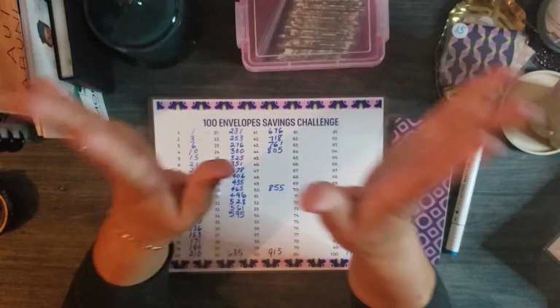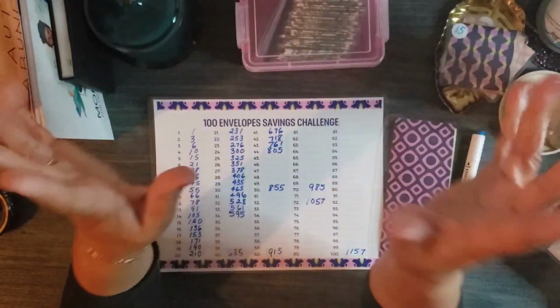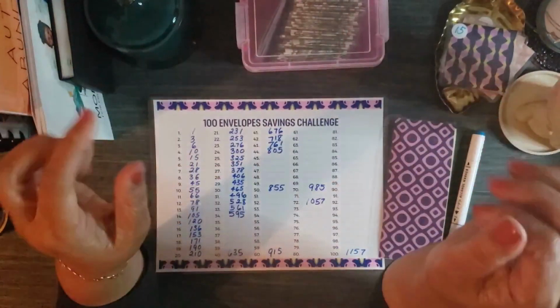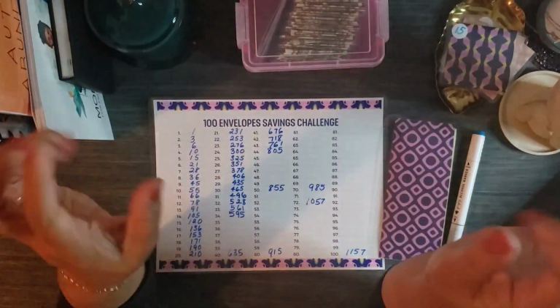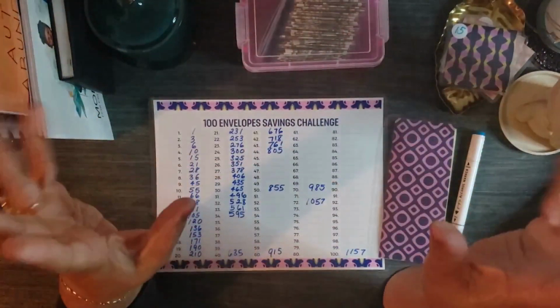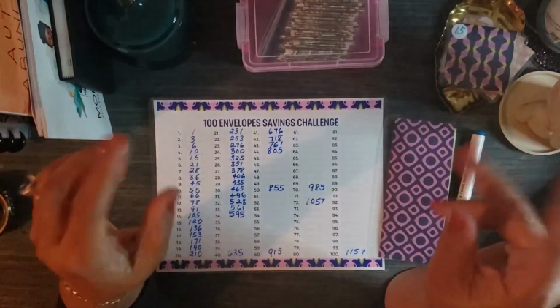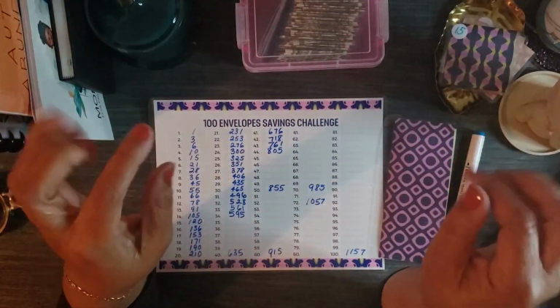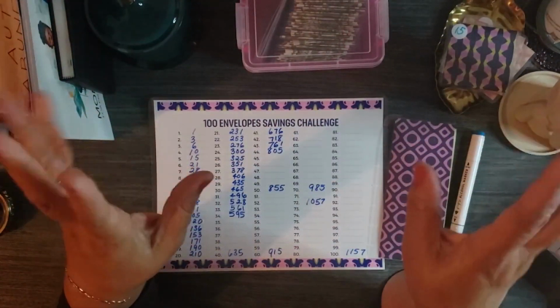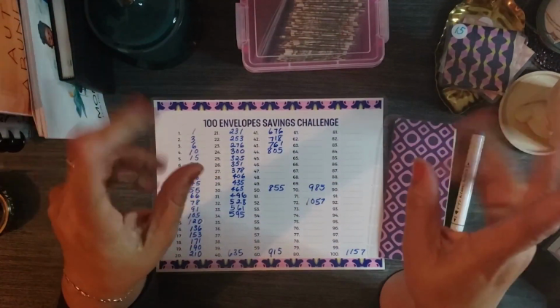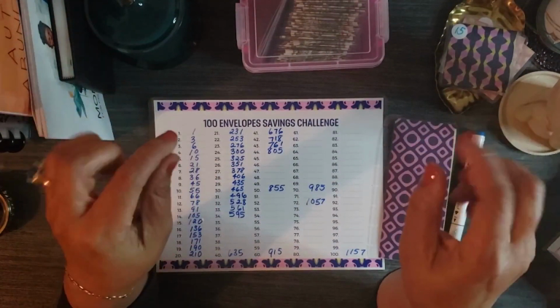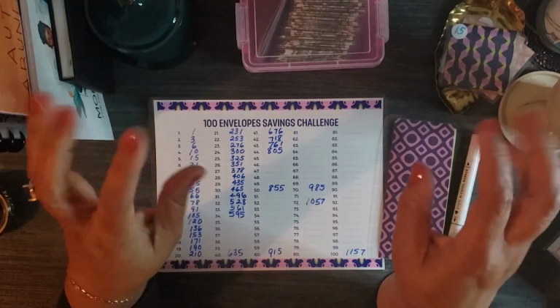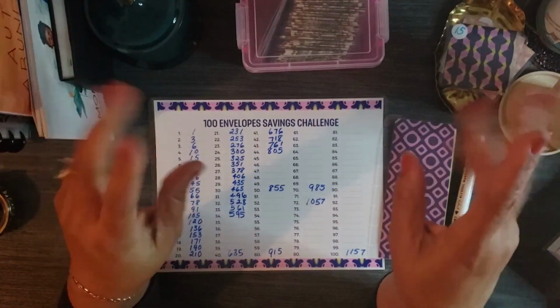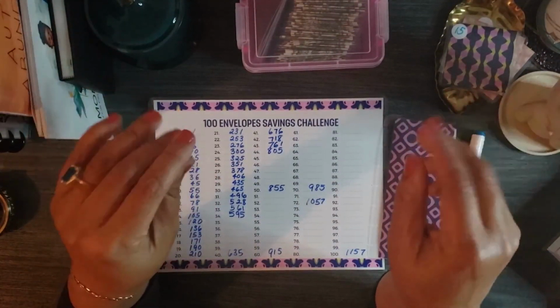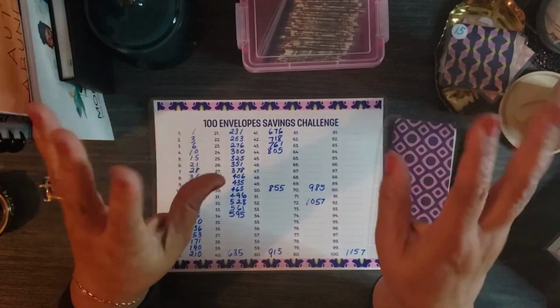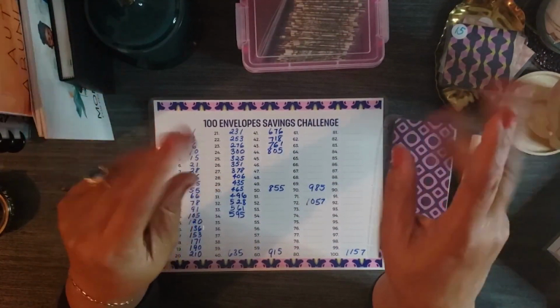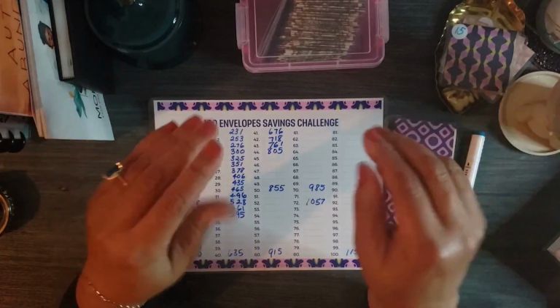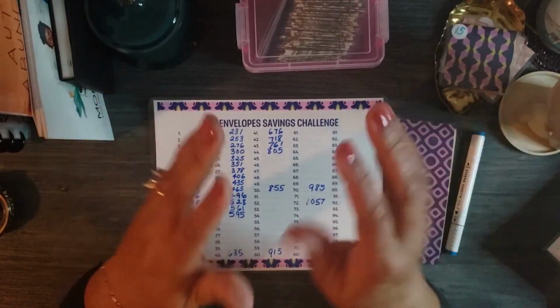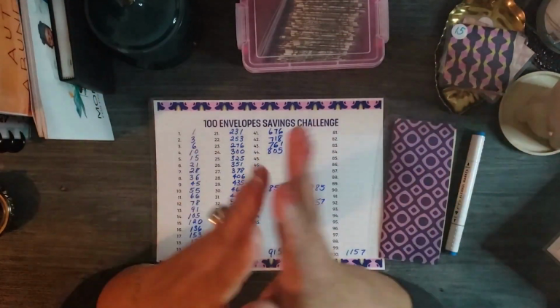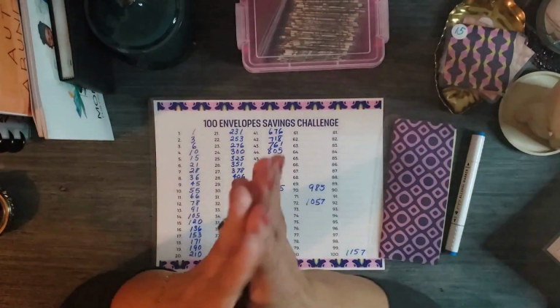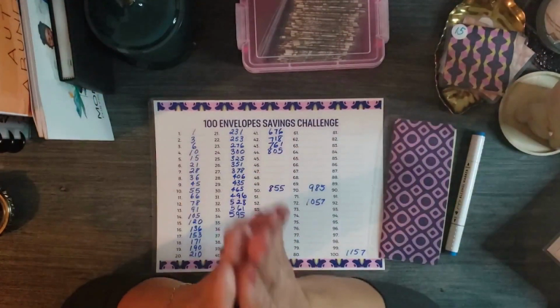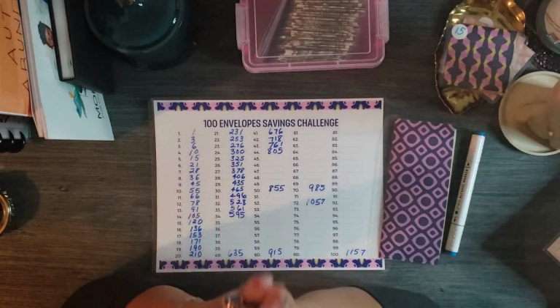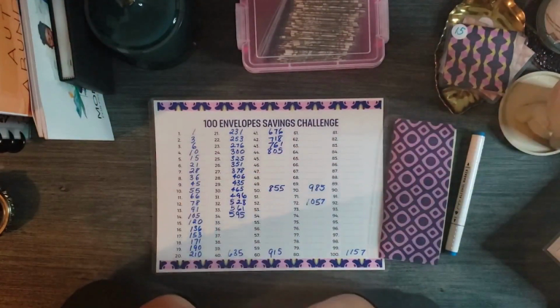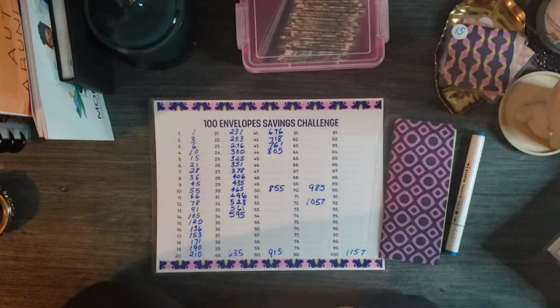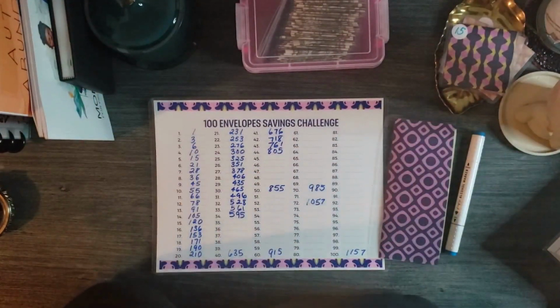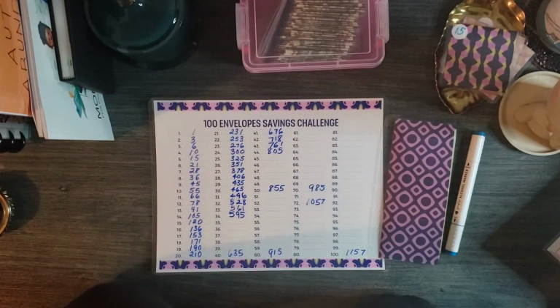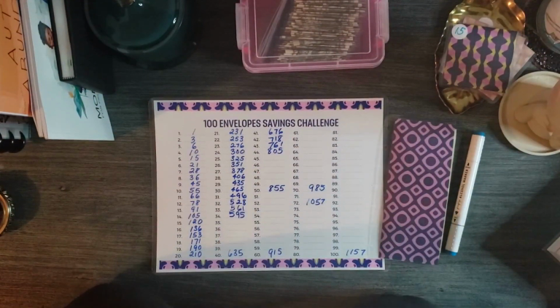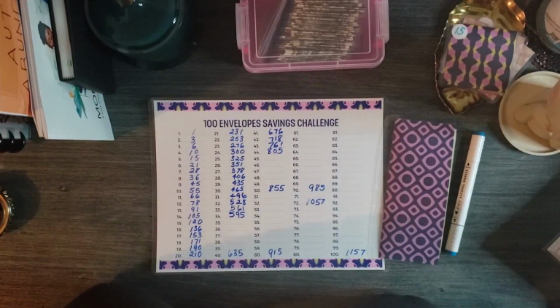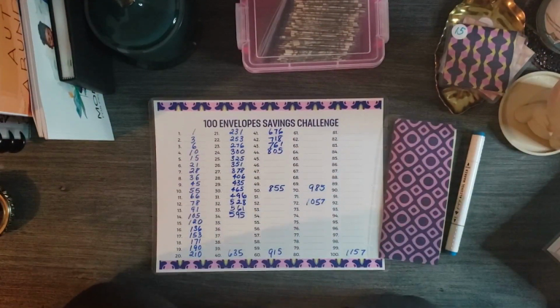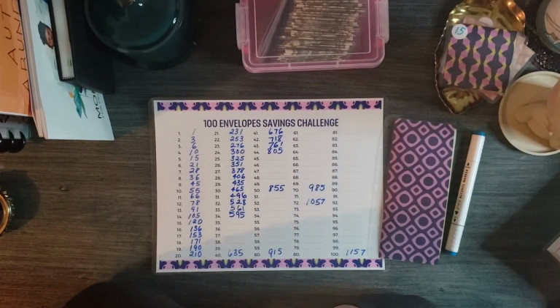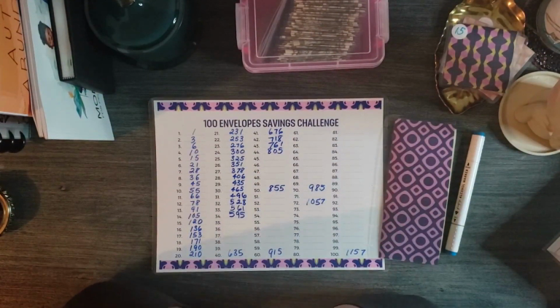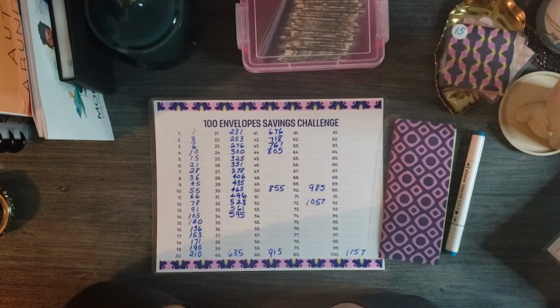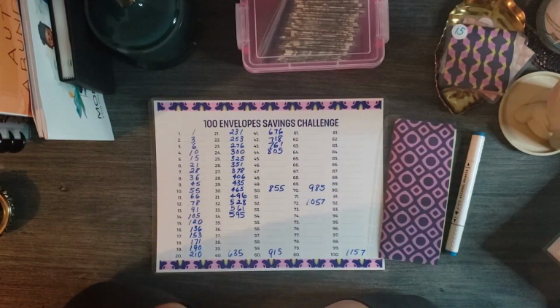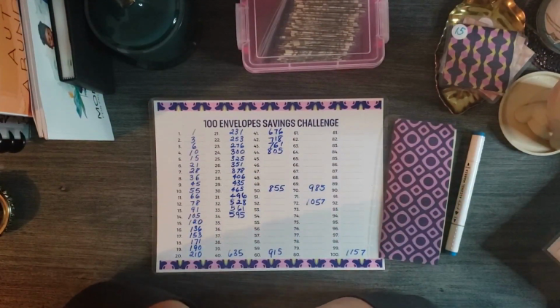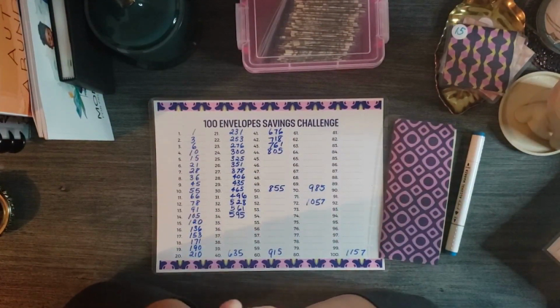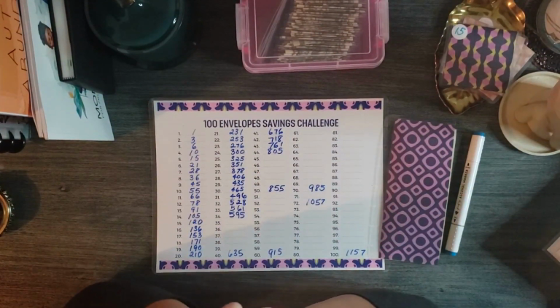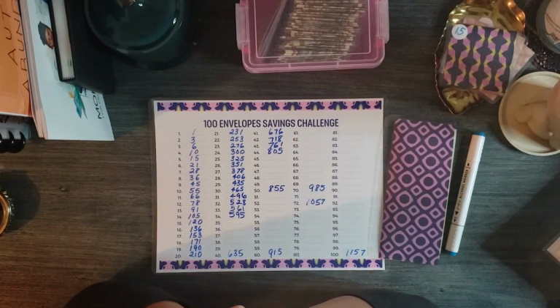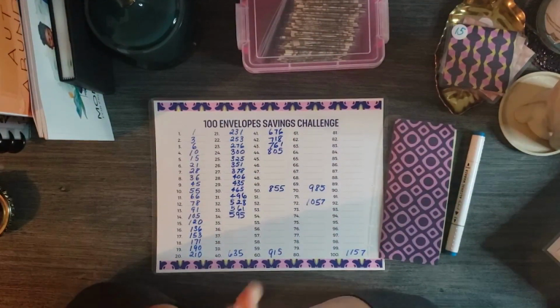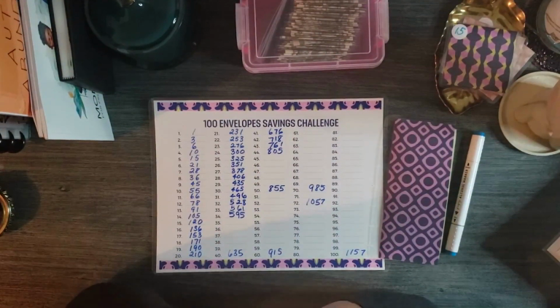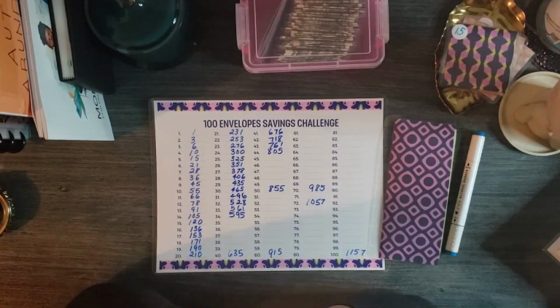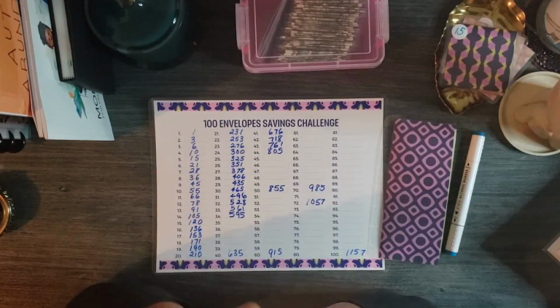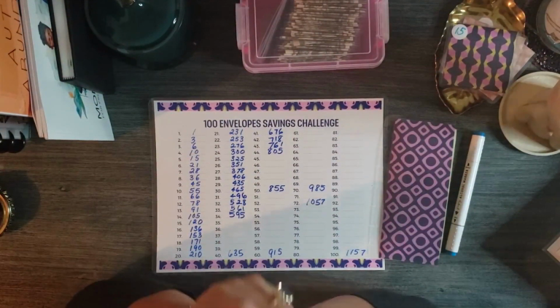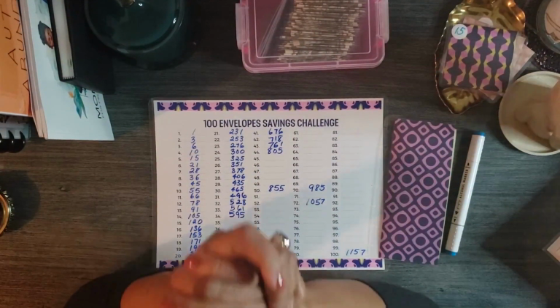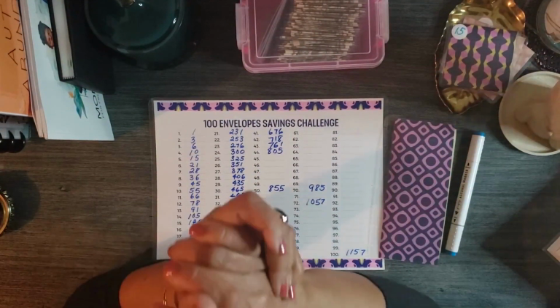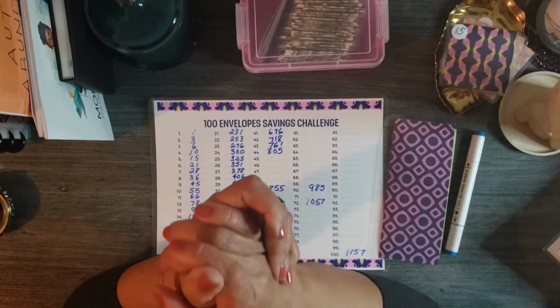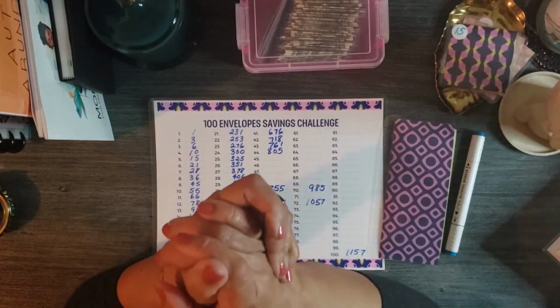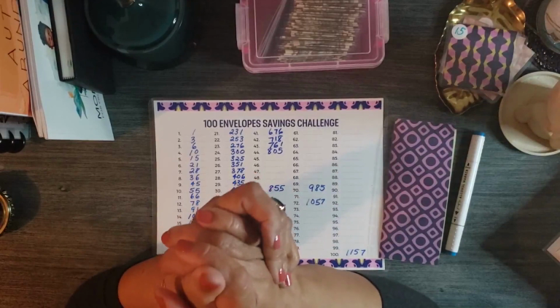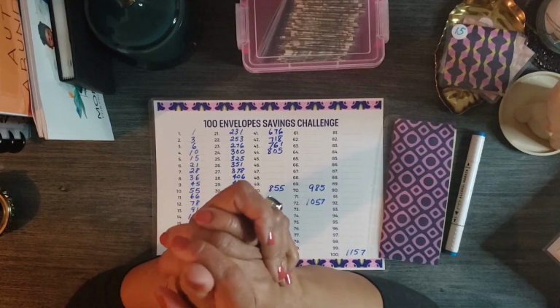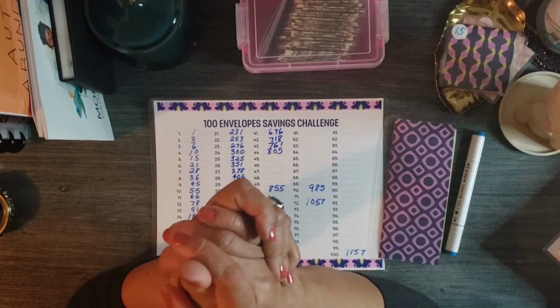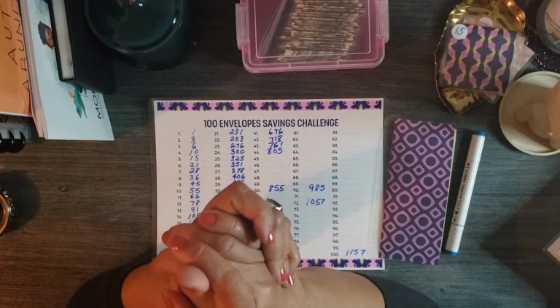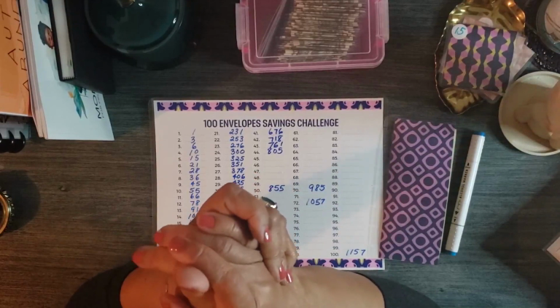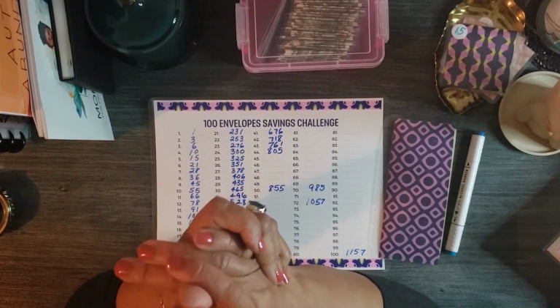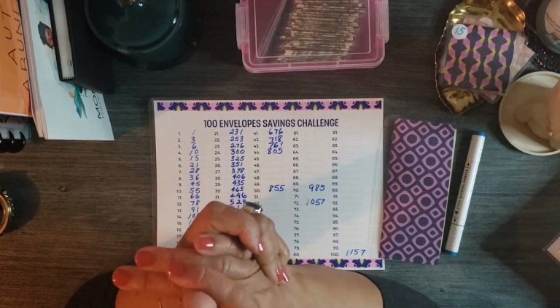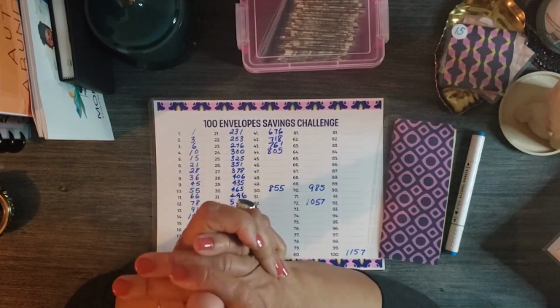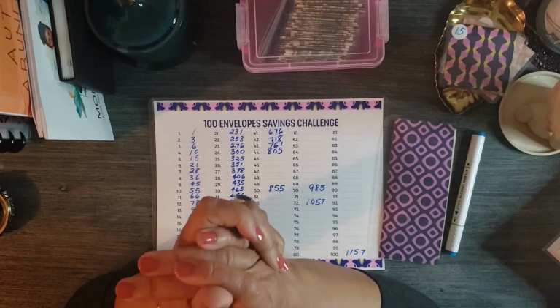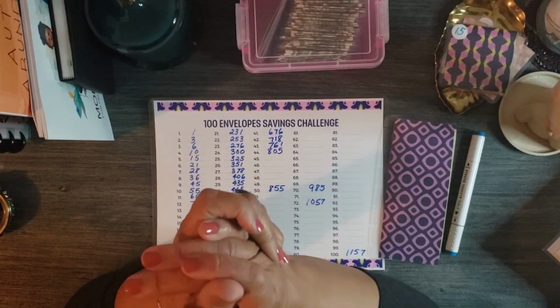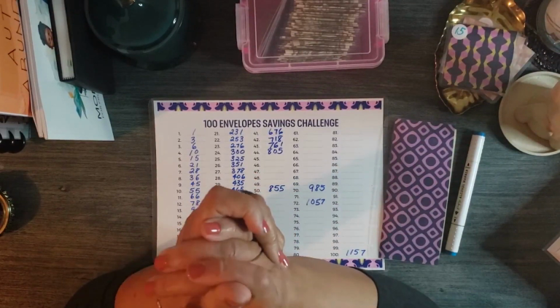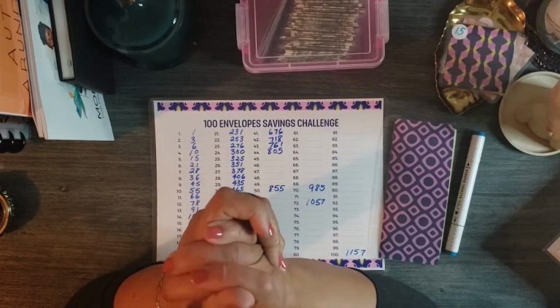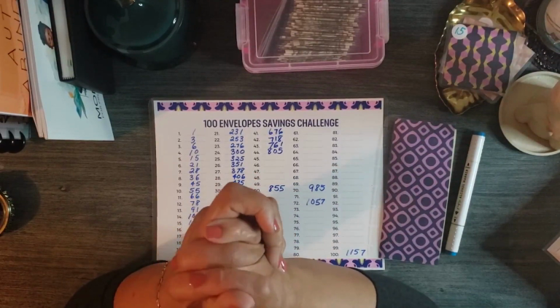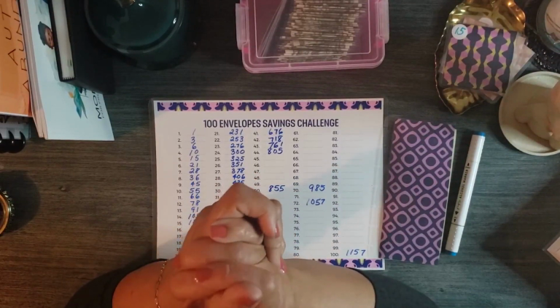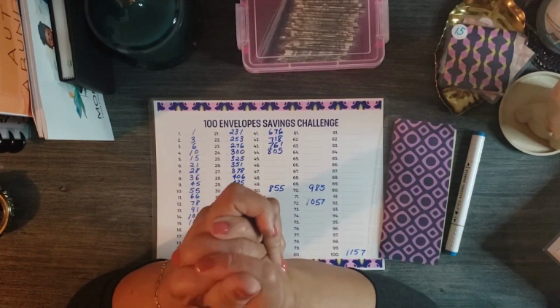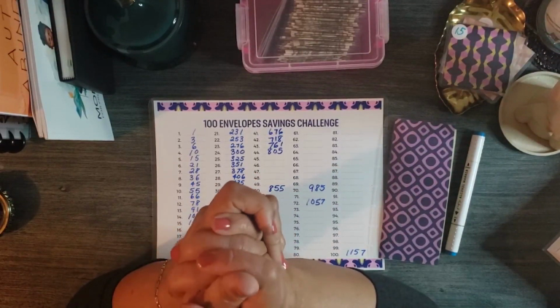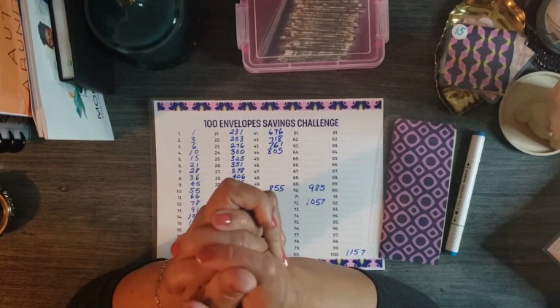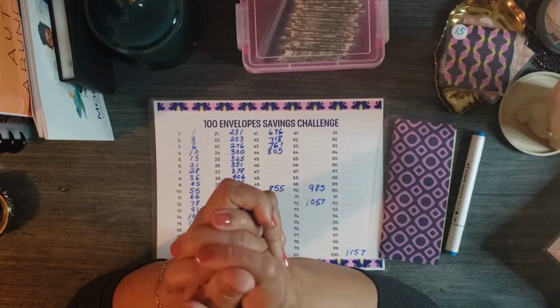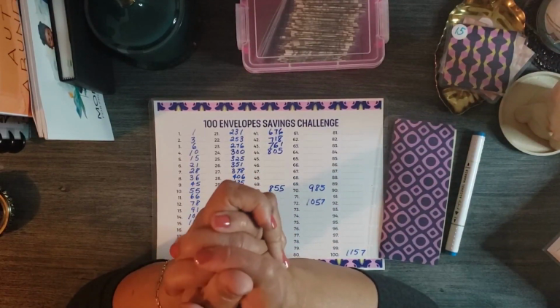Hi, I'm Turquoise Blue. Welcome to my channel where I discuss saving money, decision making, and expressing creativity.